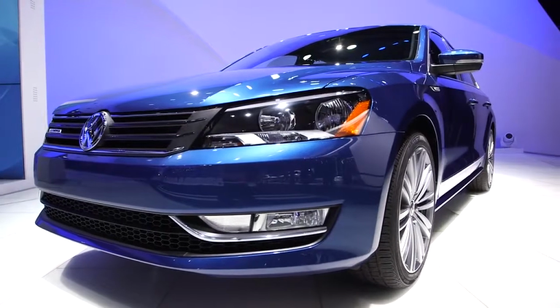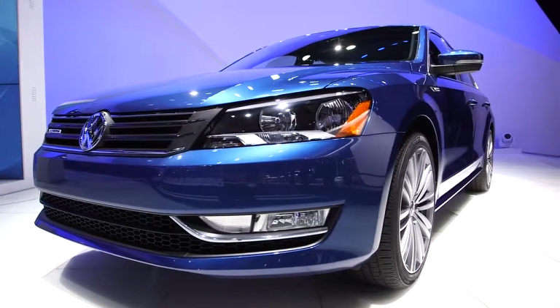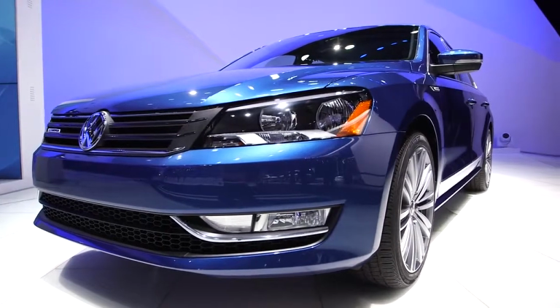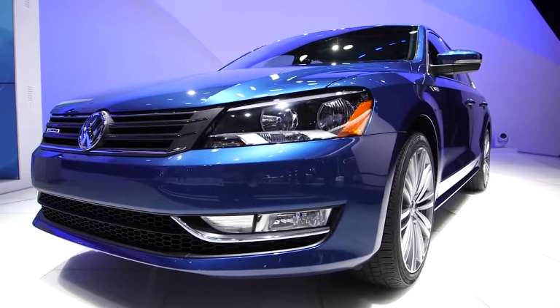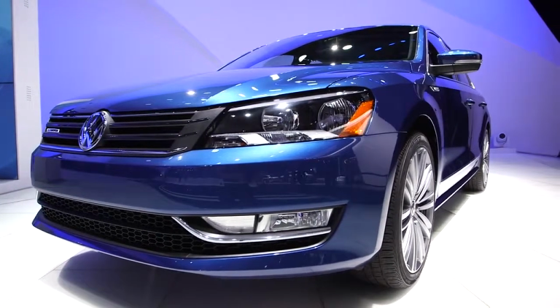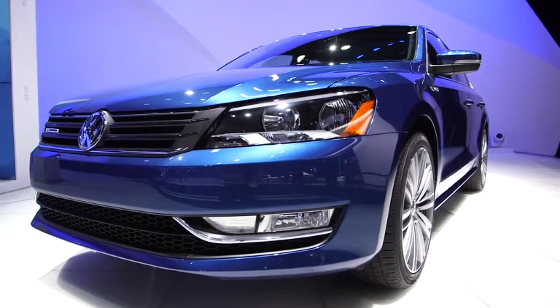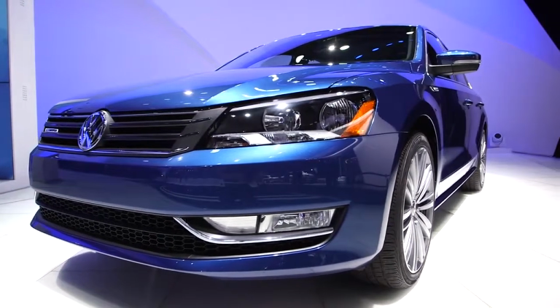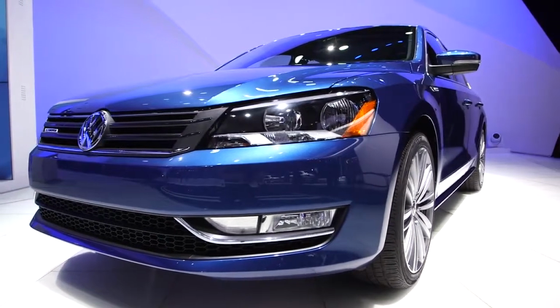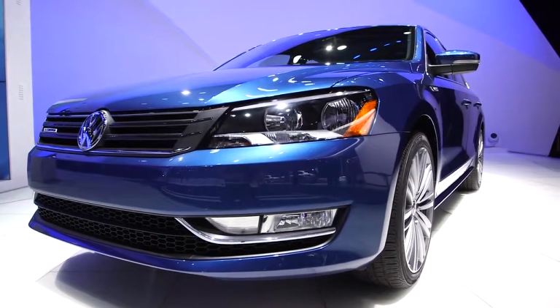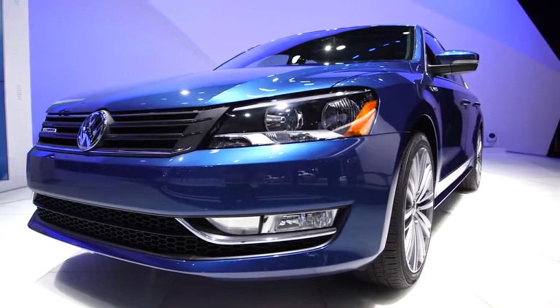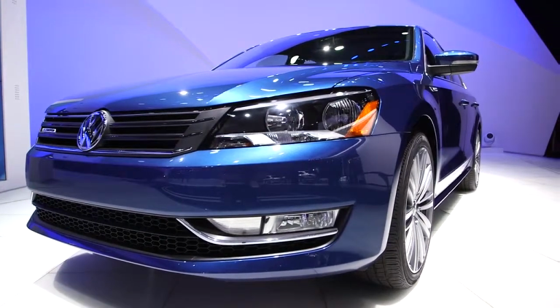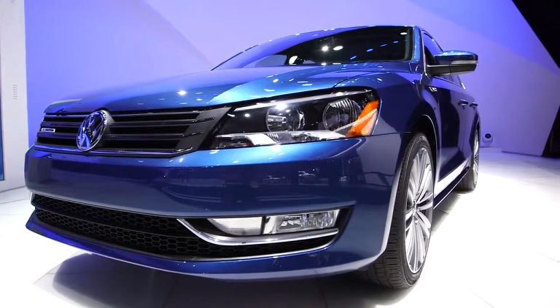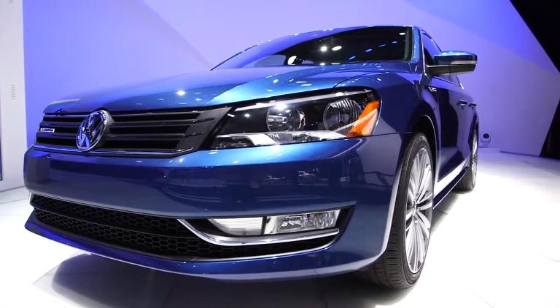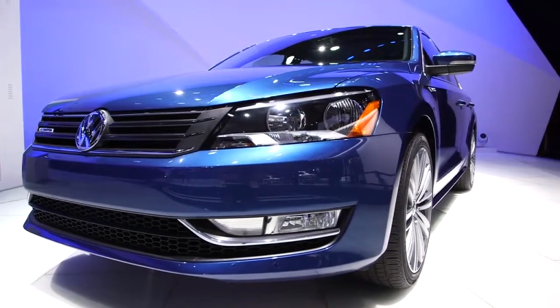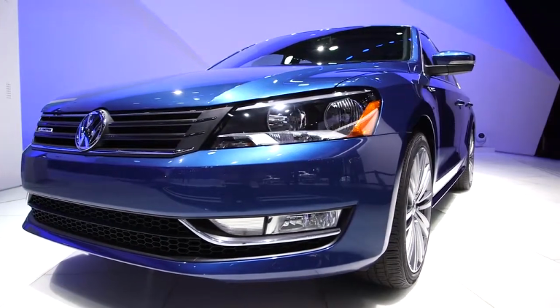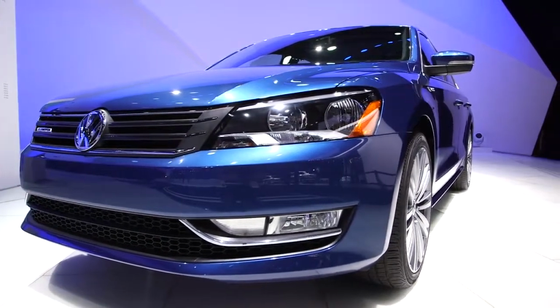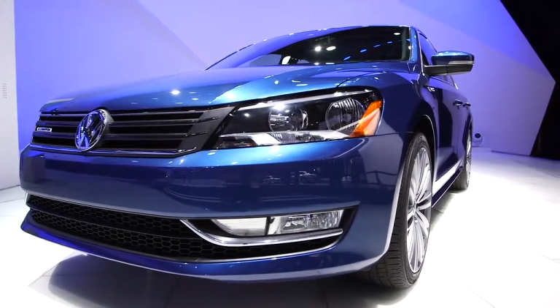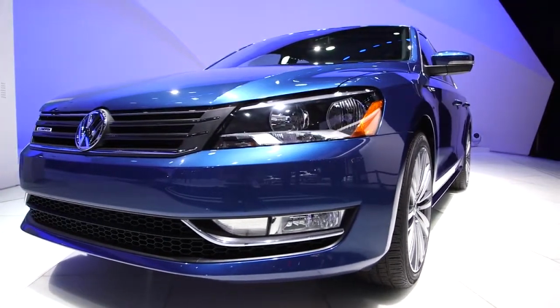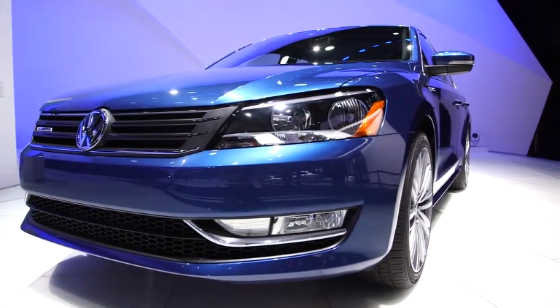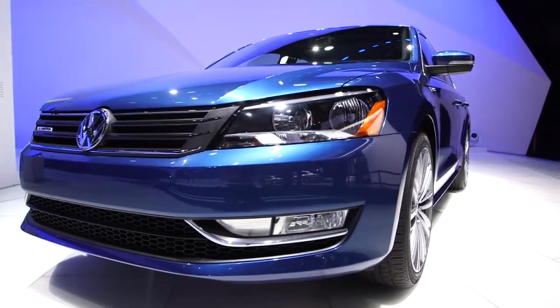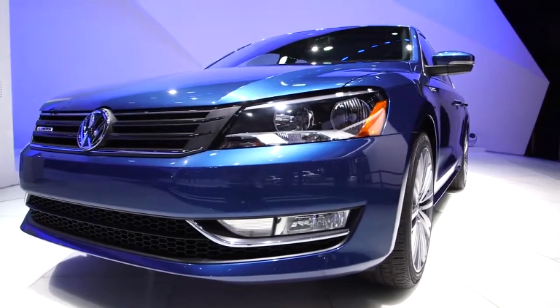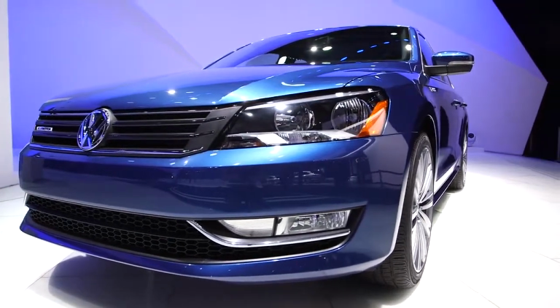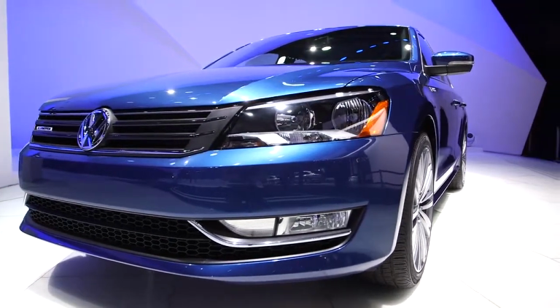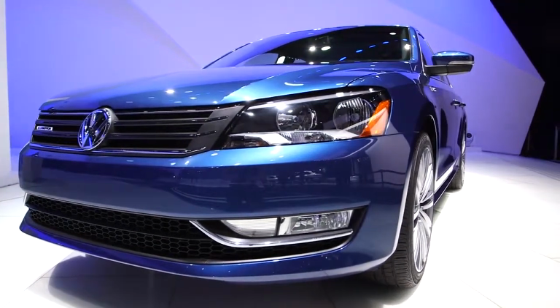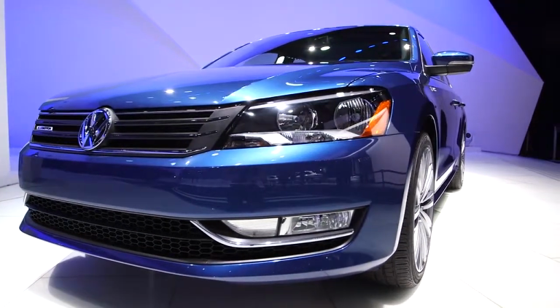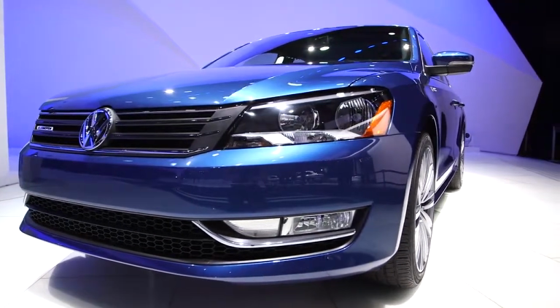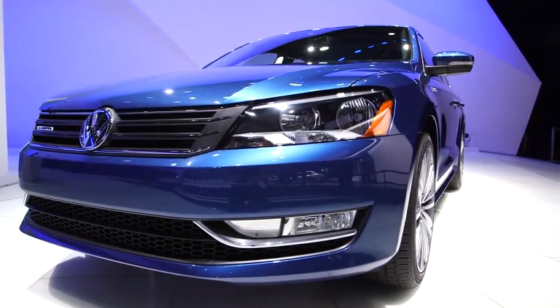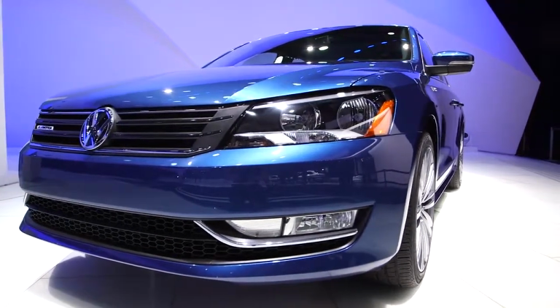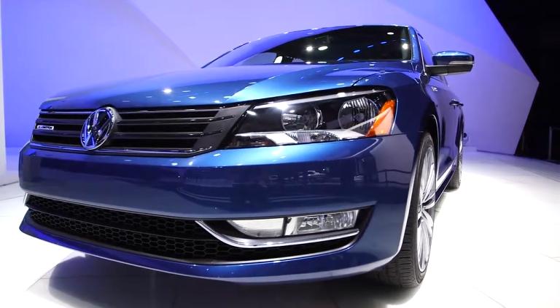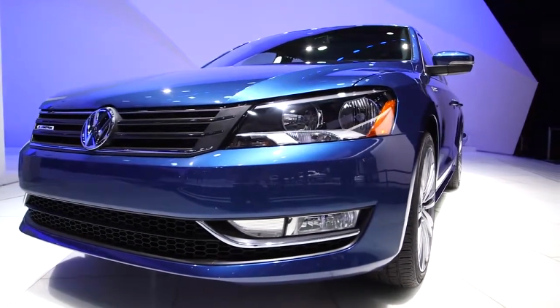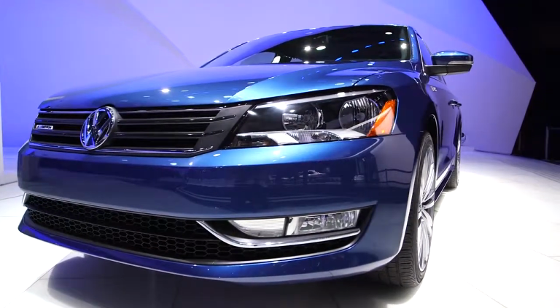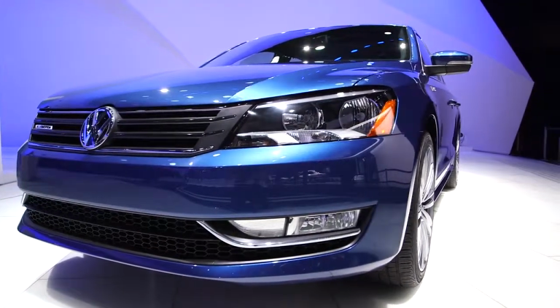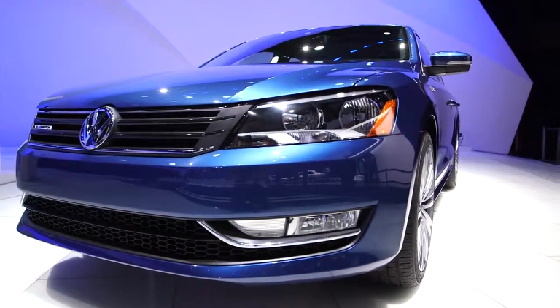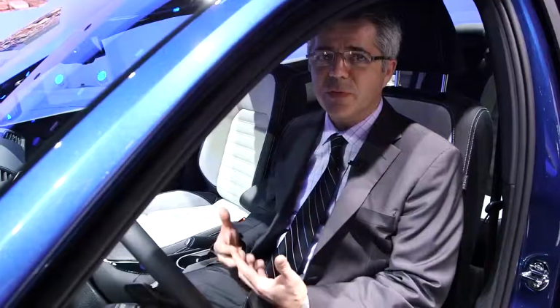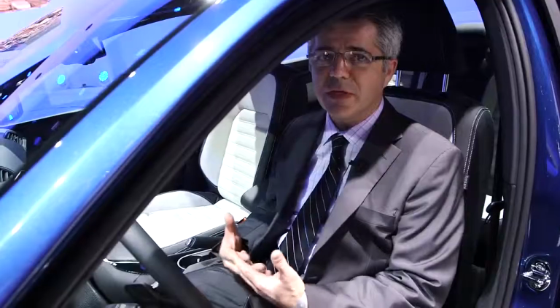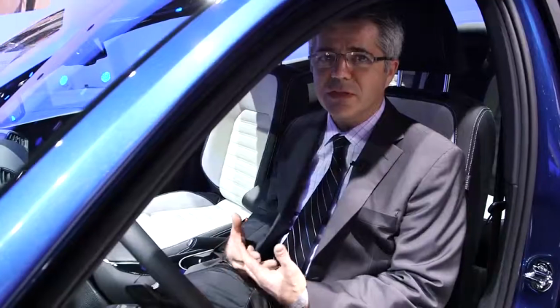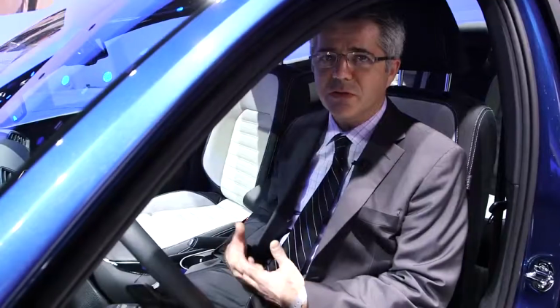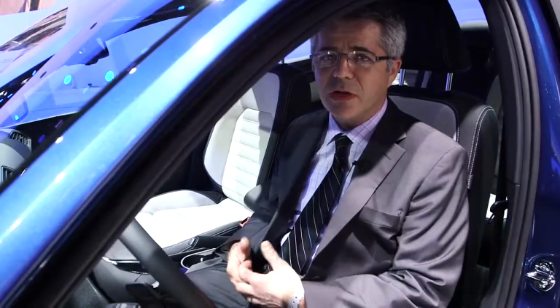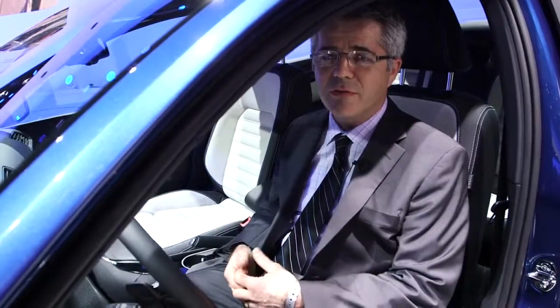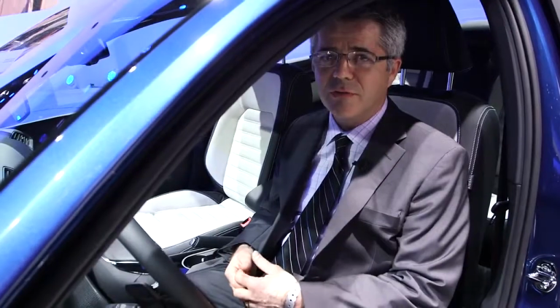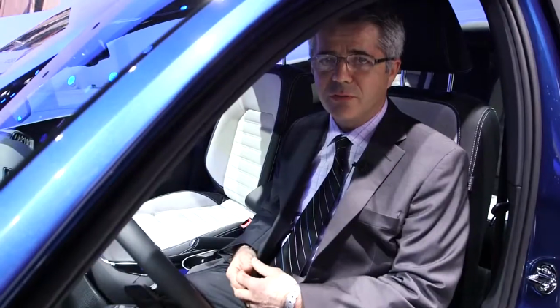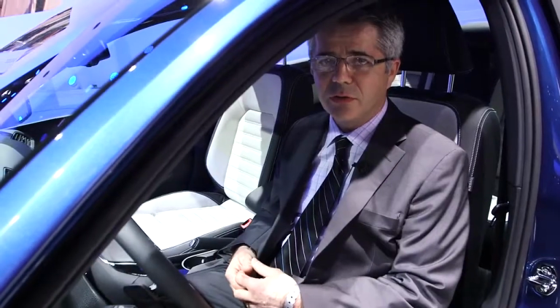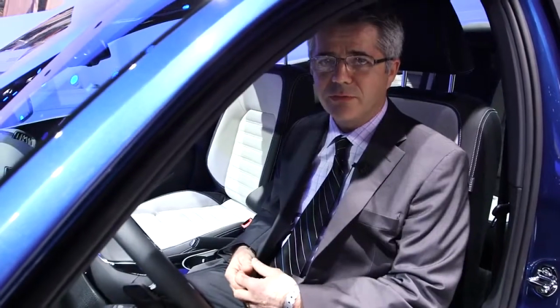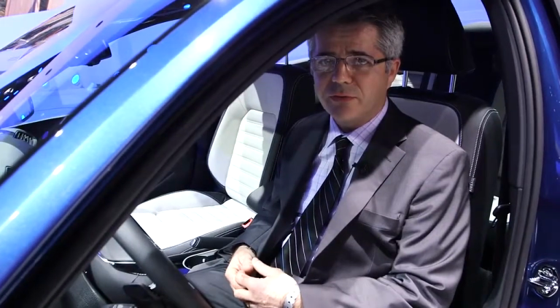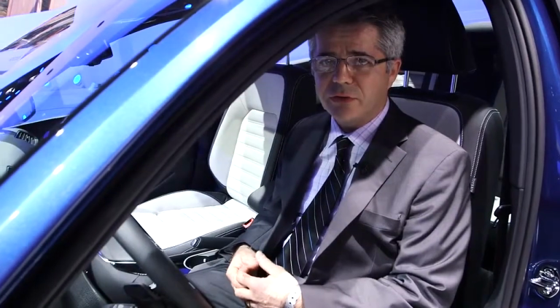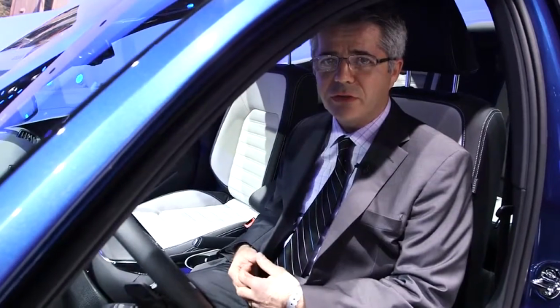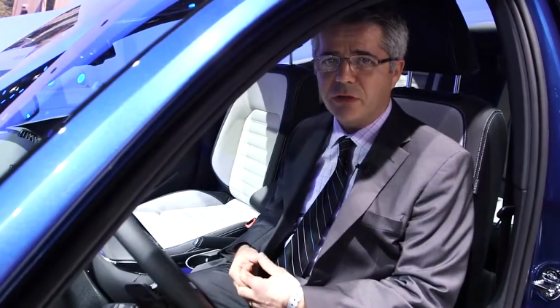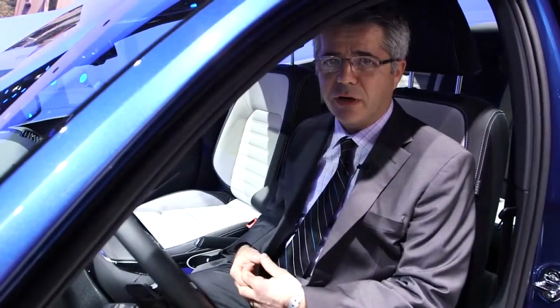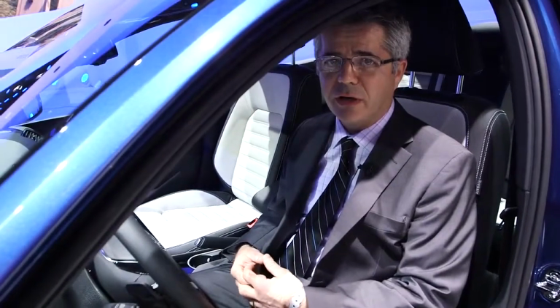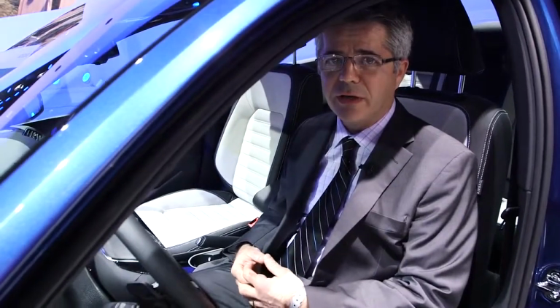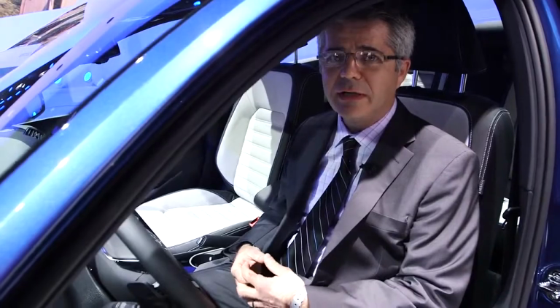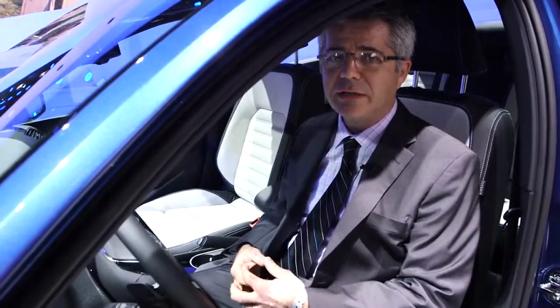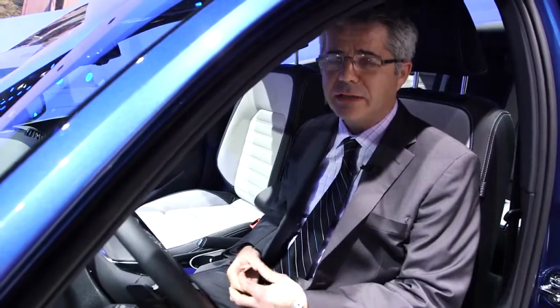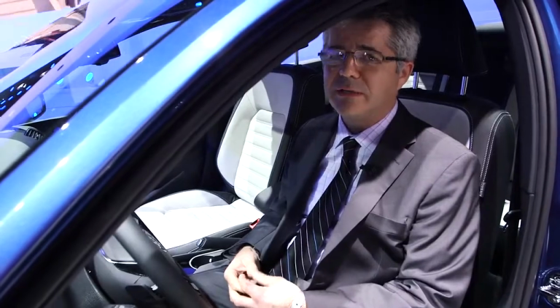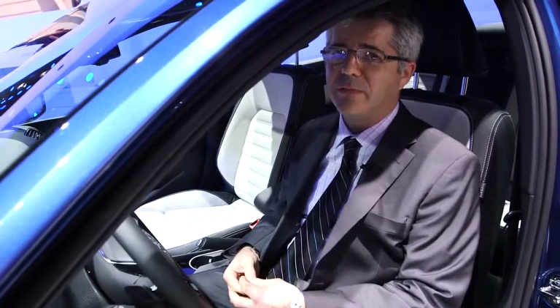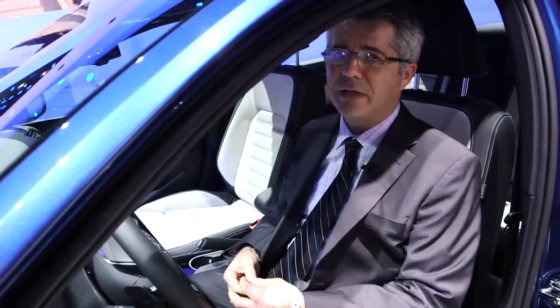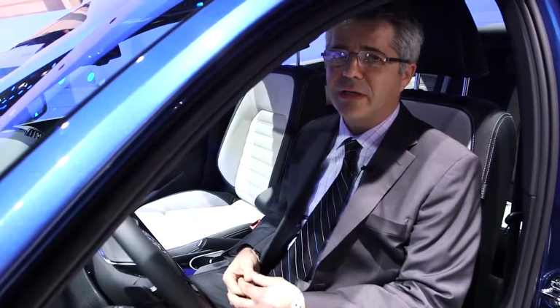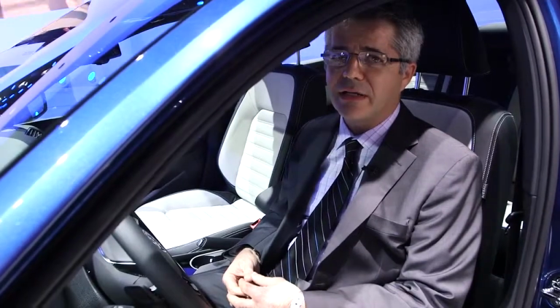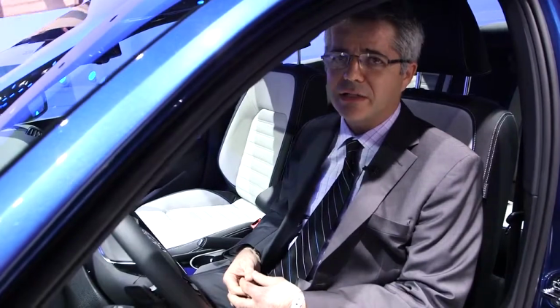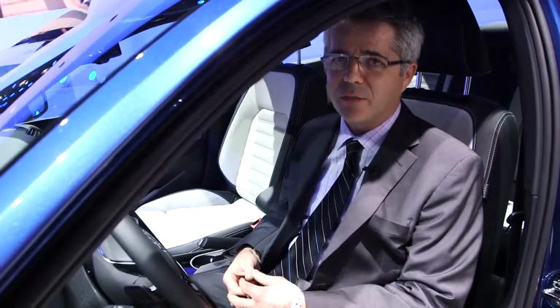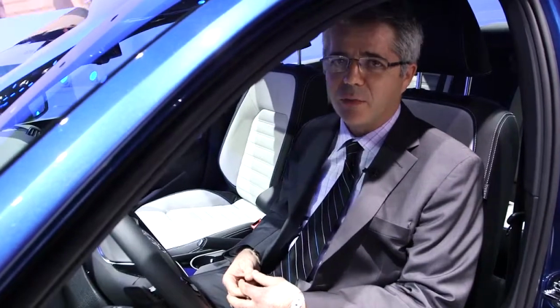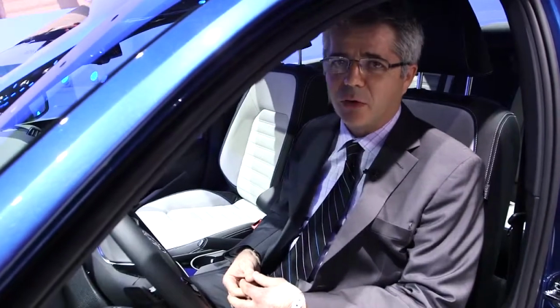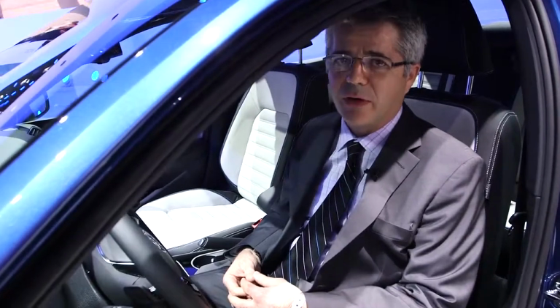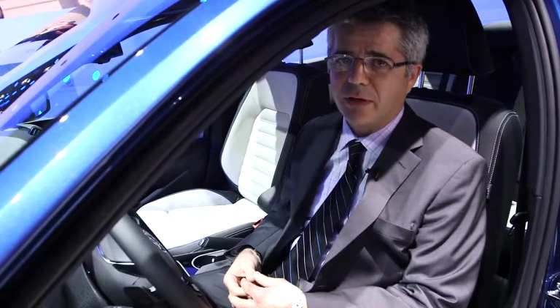When you drive a Volkswagen, it's all about the experience. Just because you drive a fuel efficient car, it doesn't mean it has to be boring.